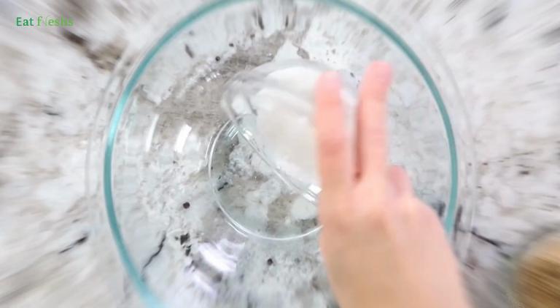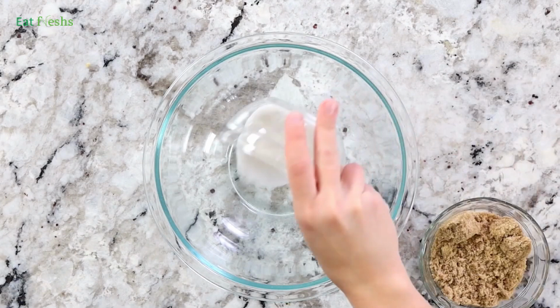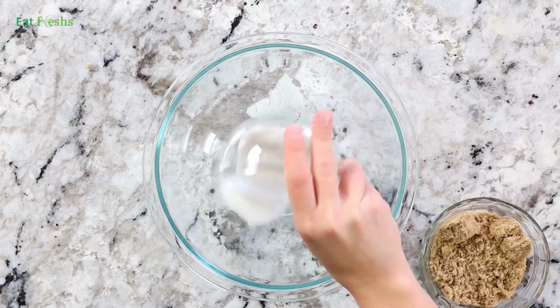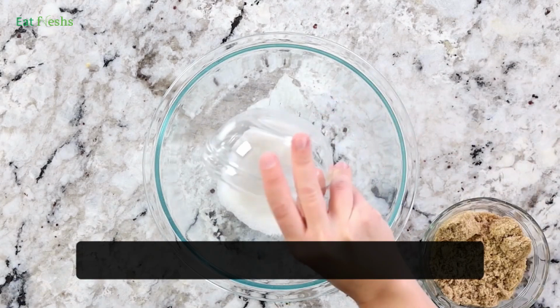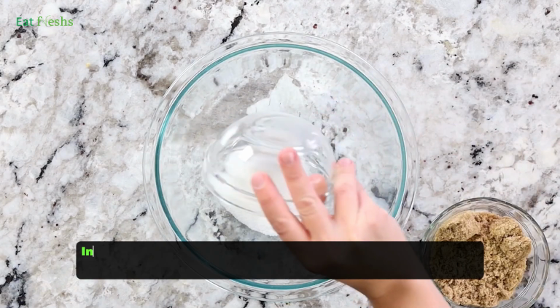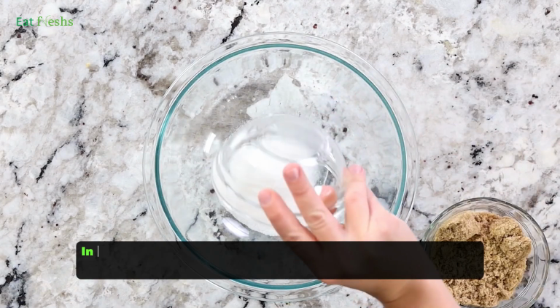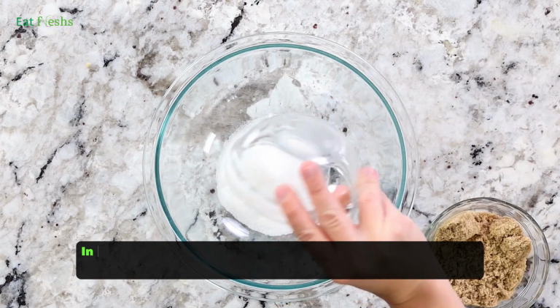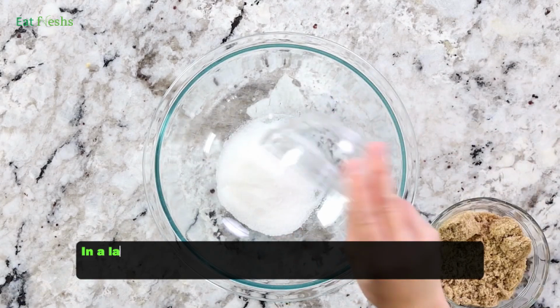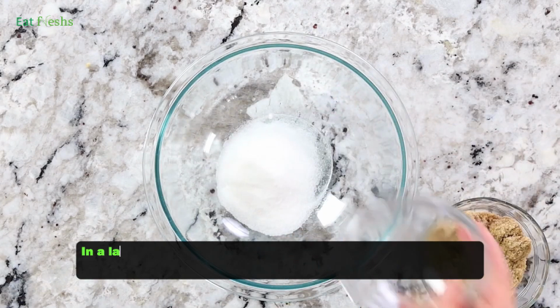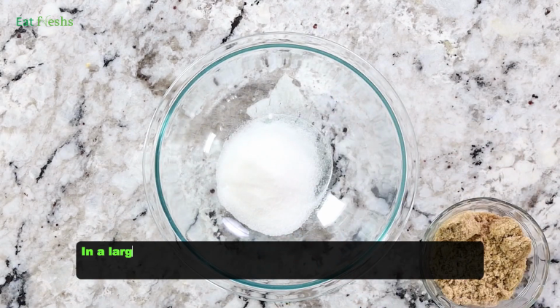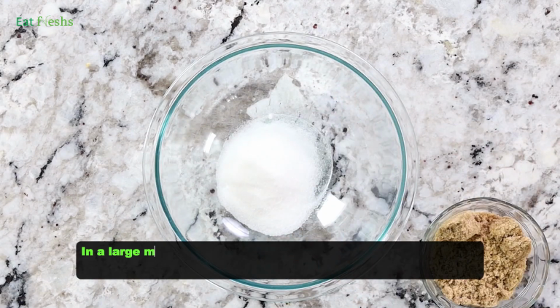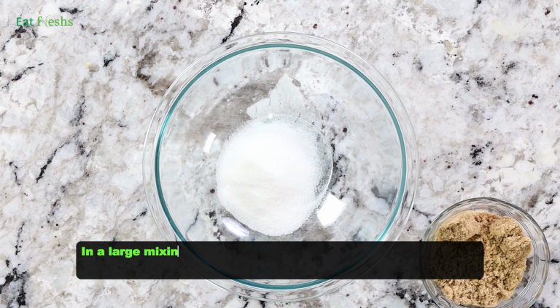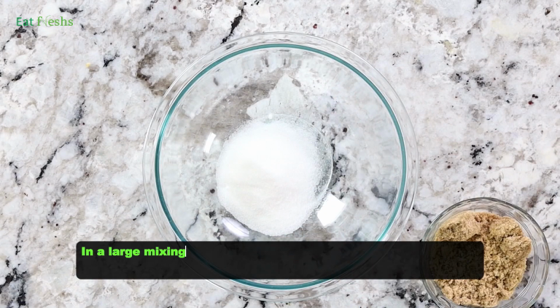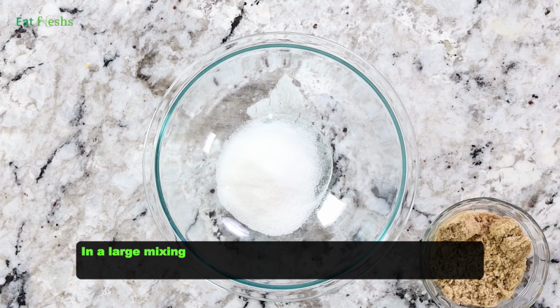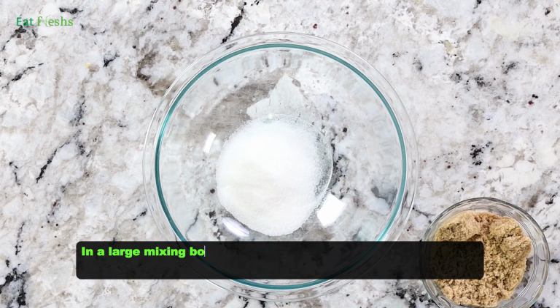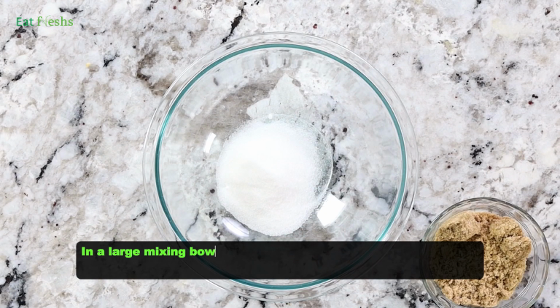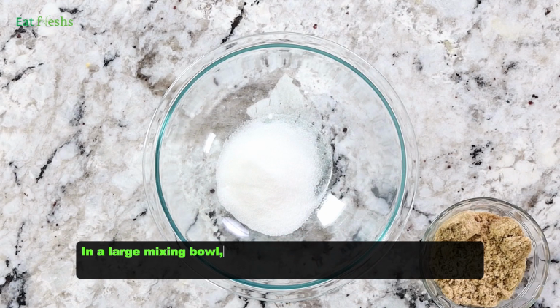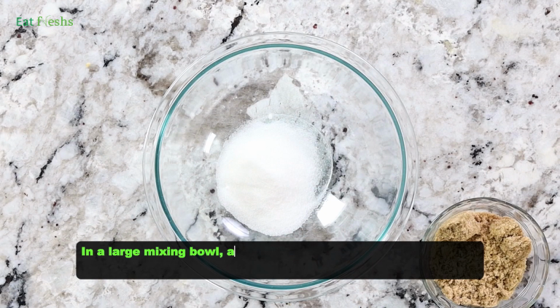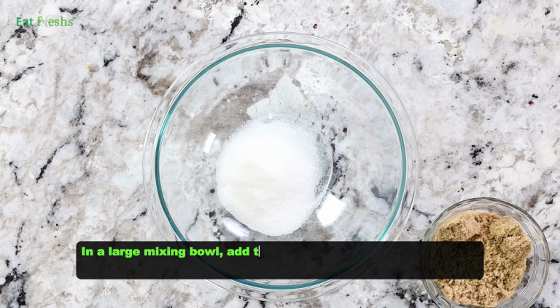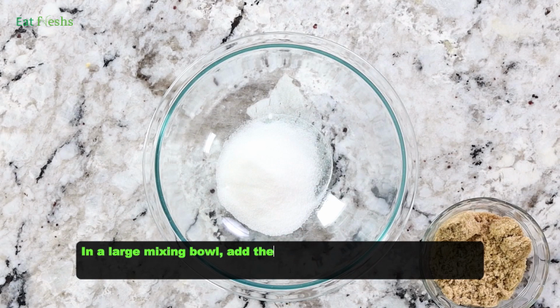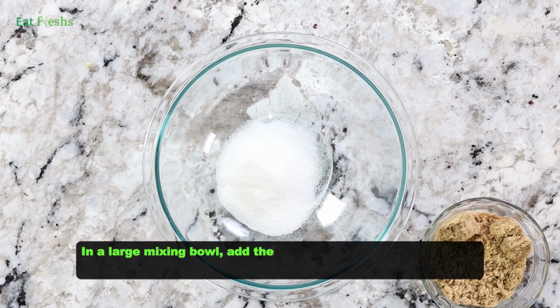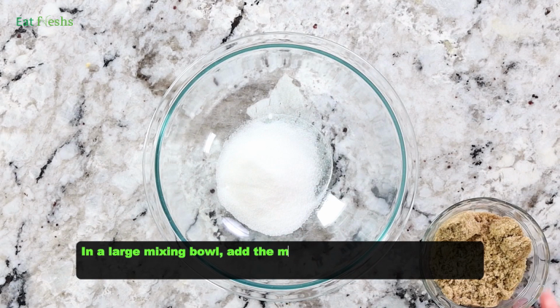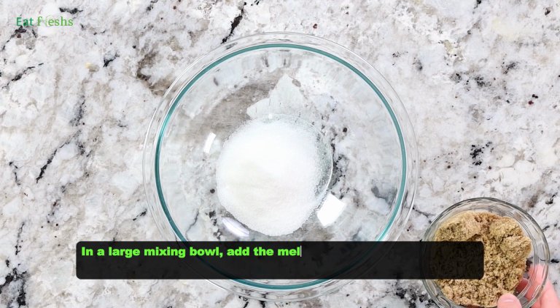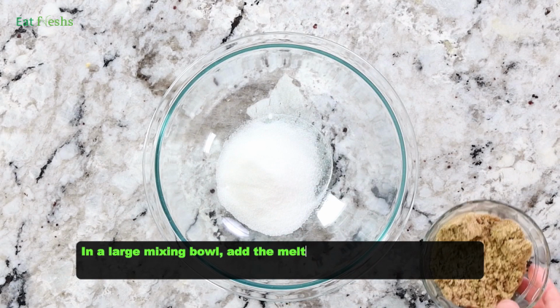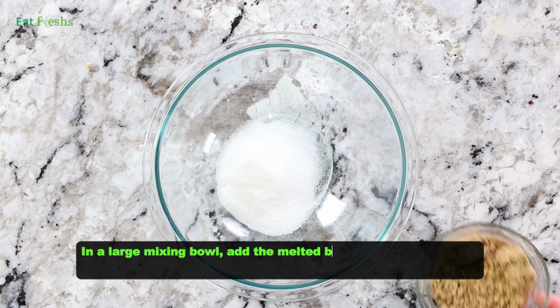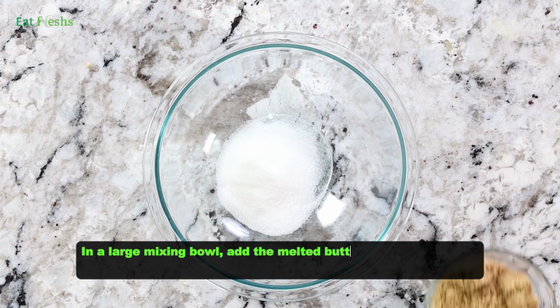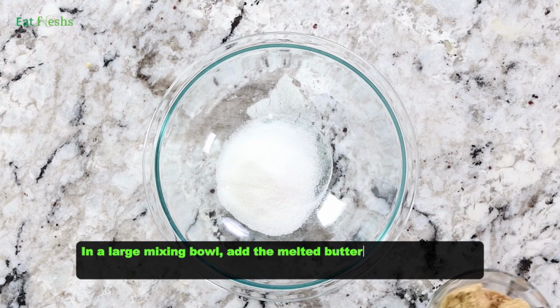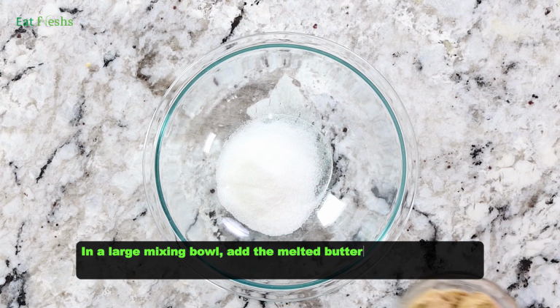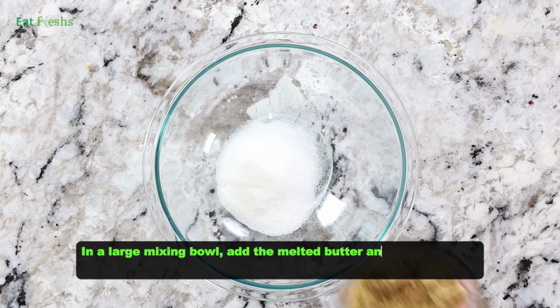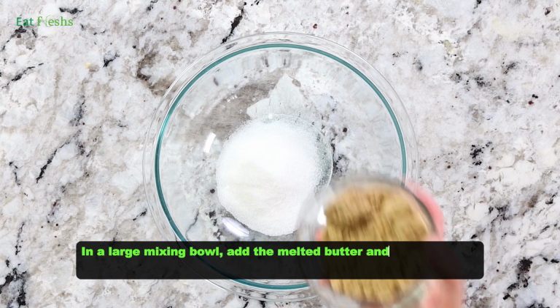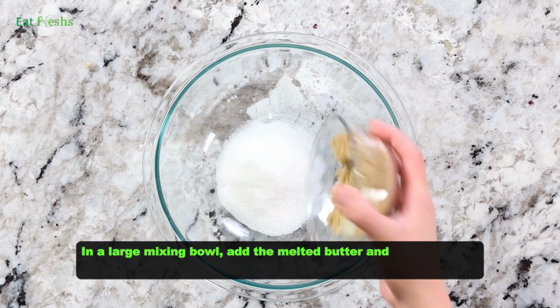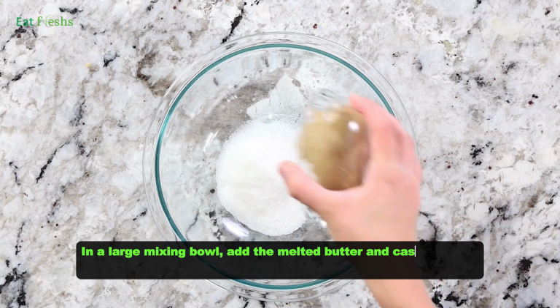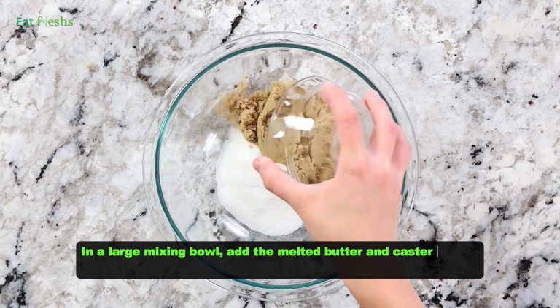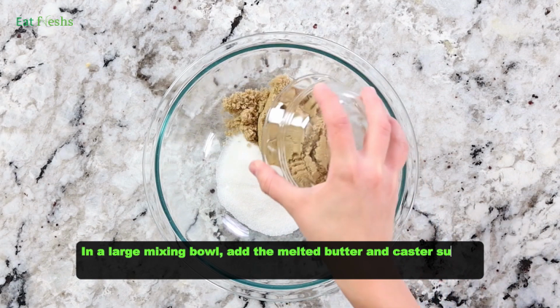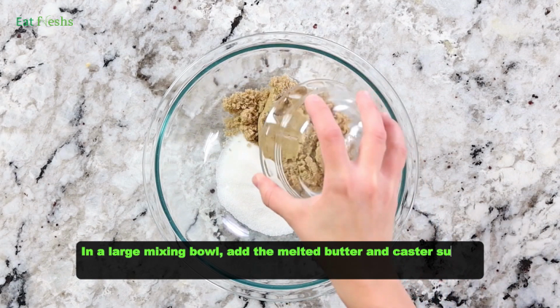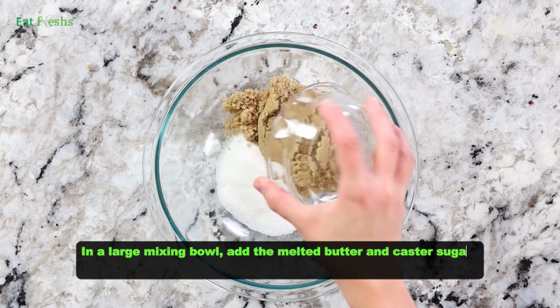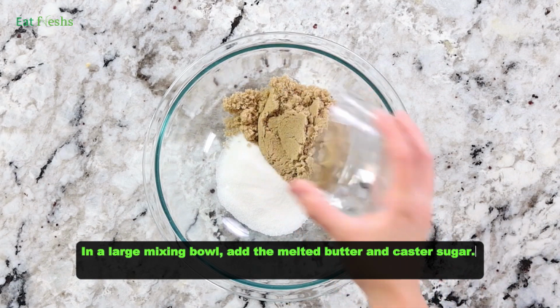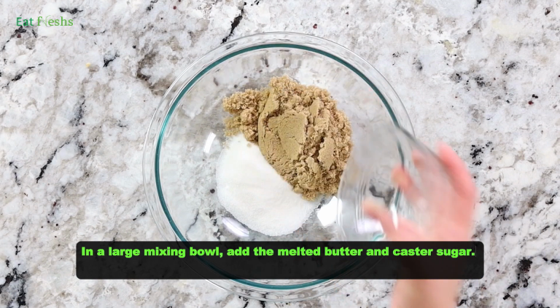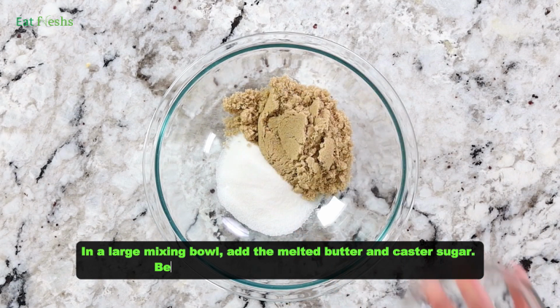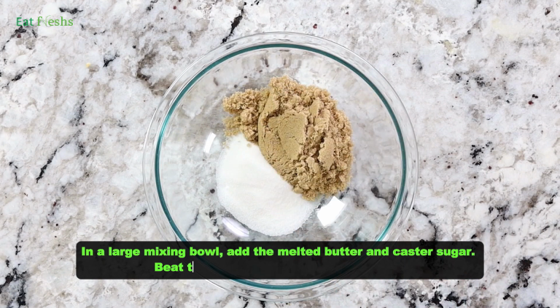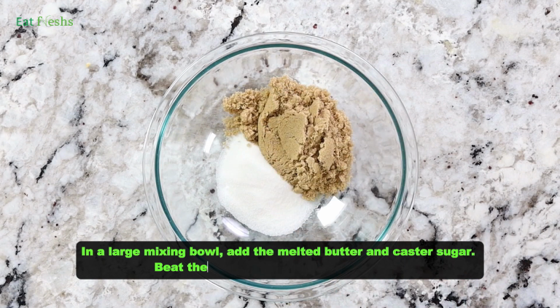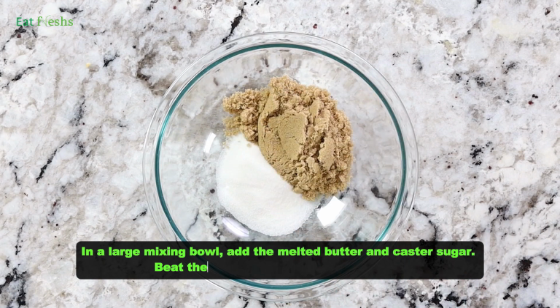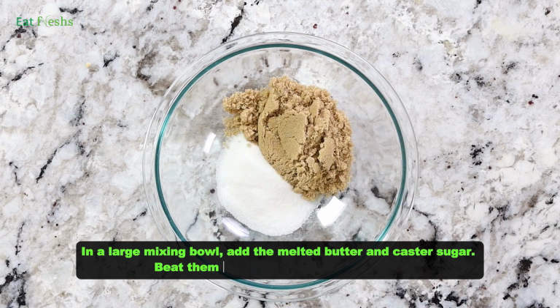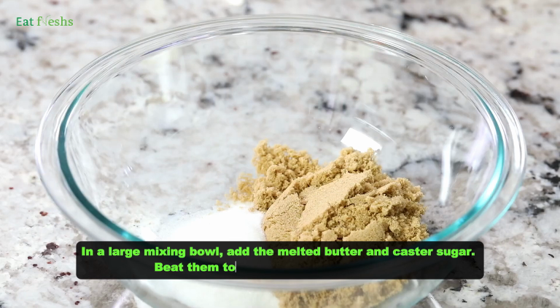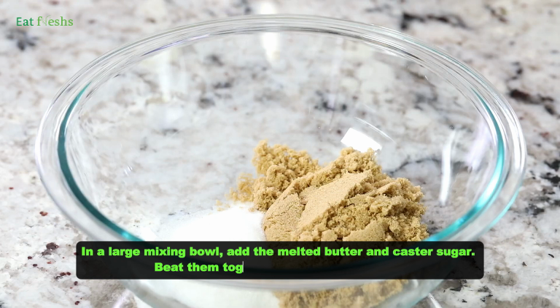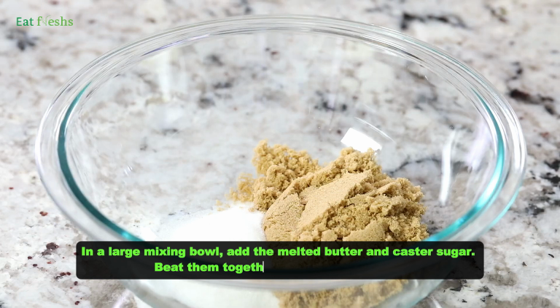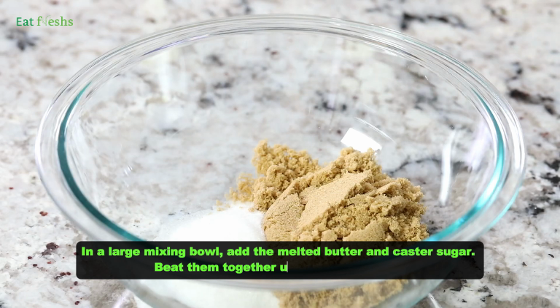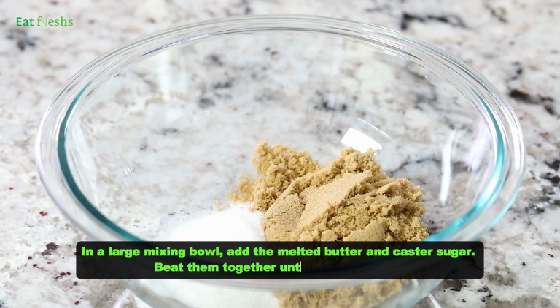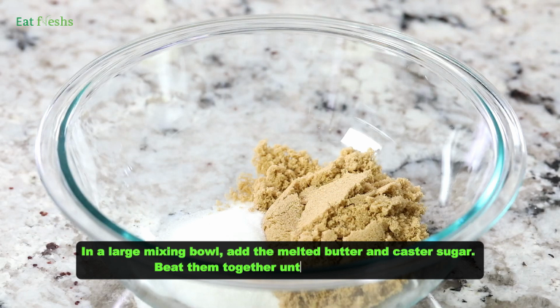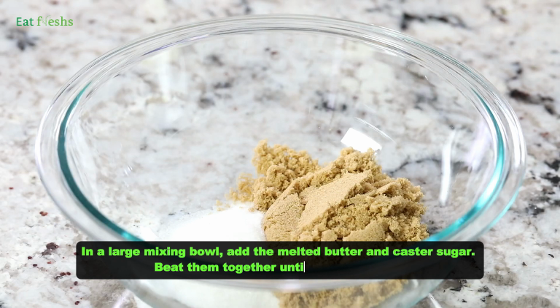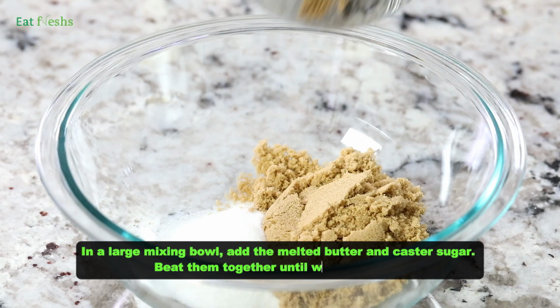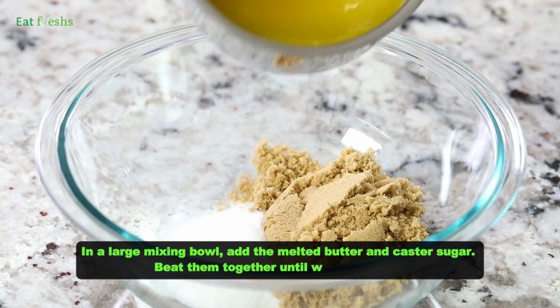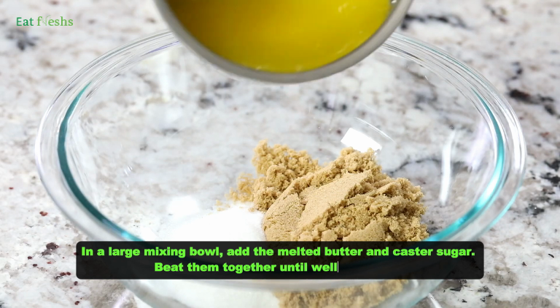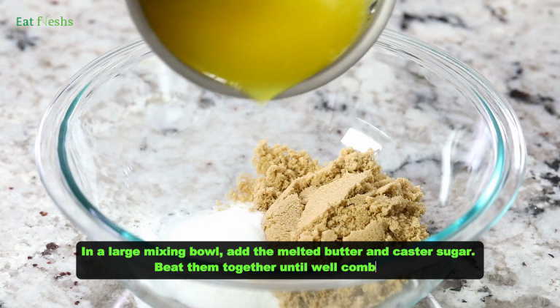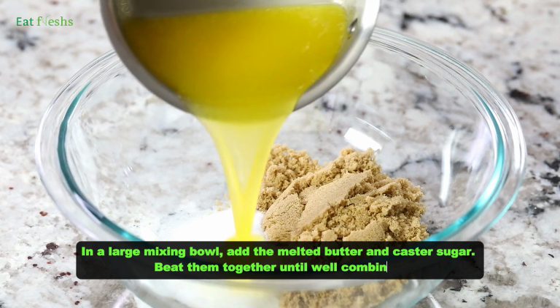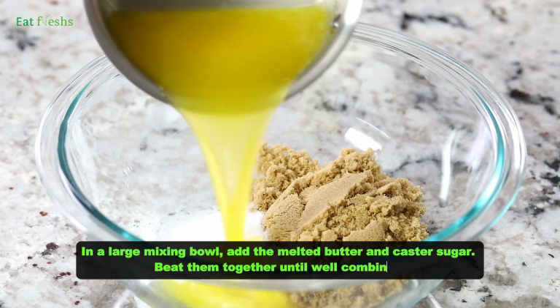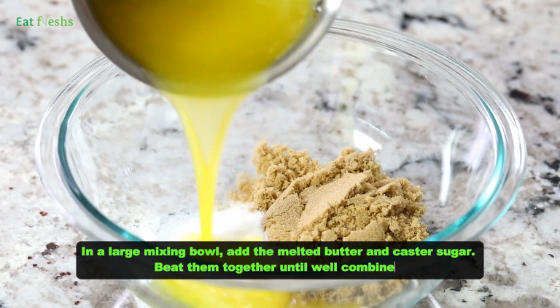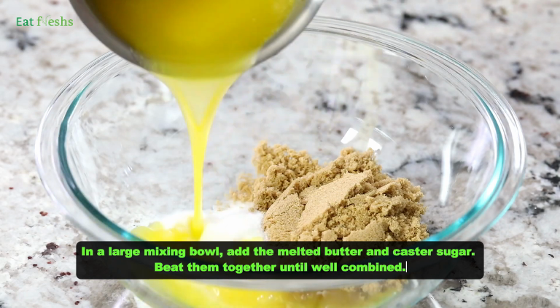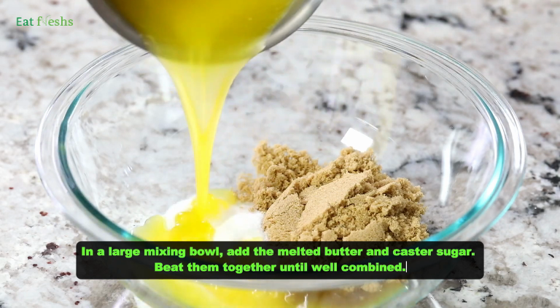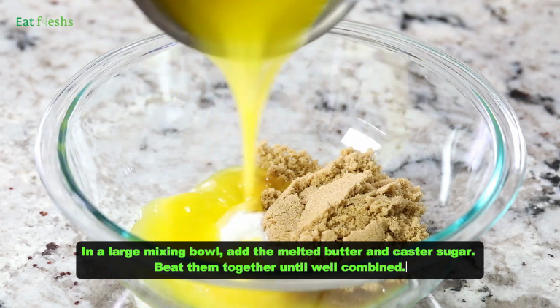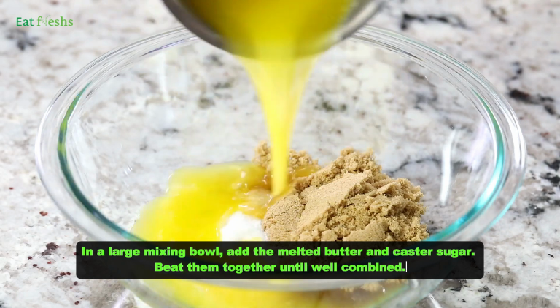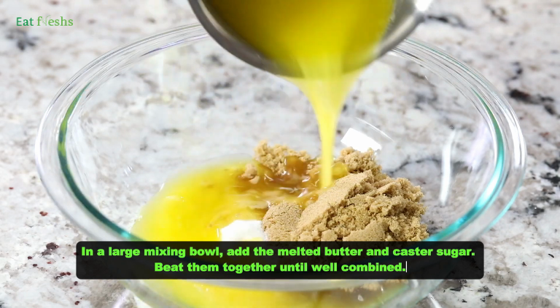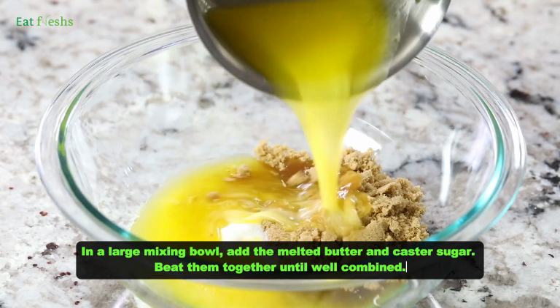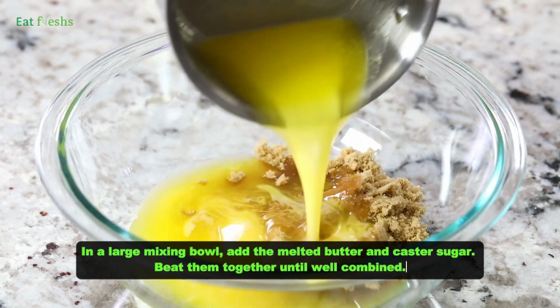In a large mixing bowl, add the melted butter and castor sugar. Beat them together until well combined.